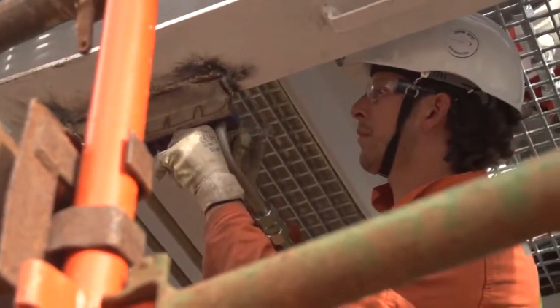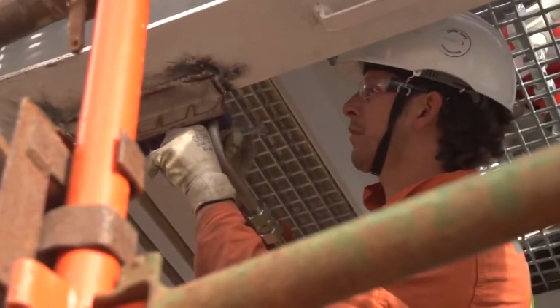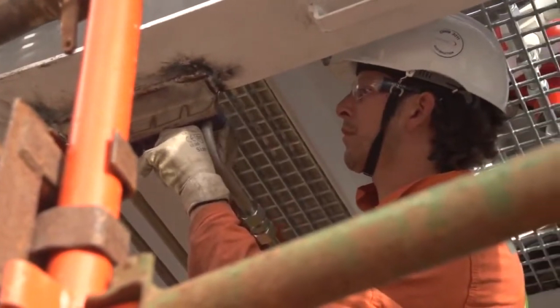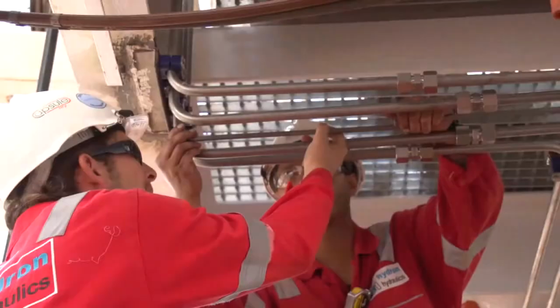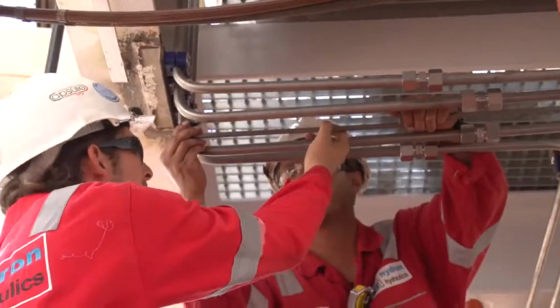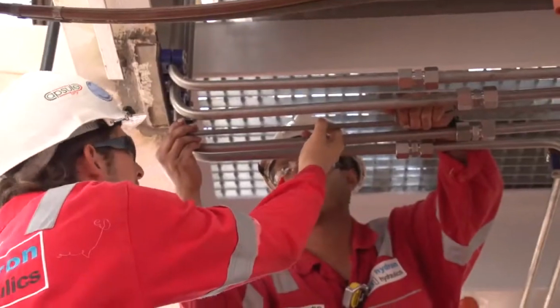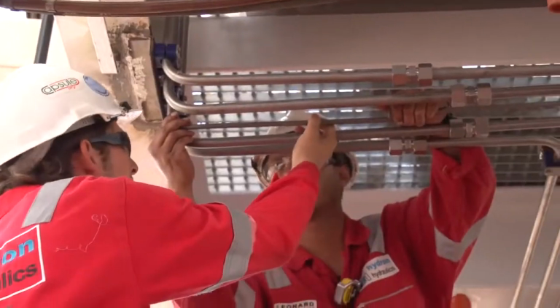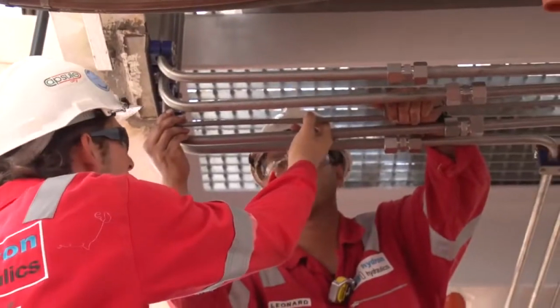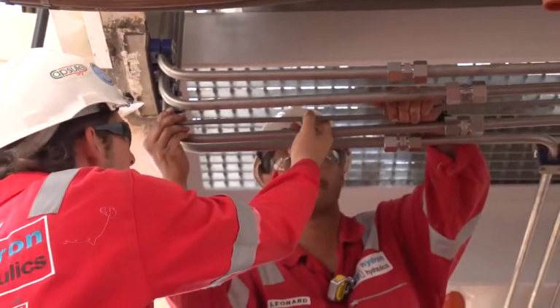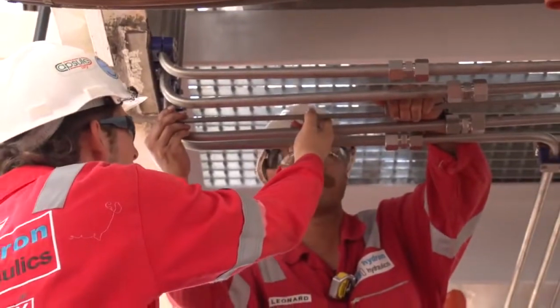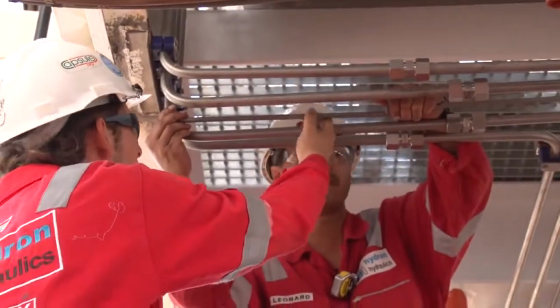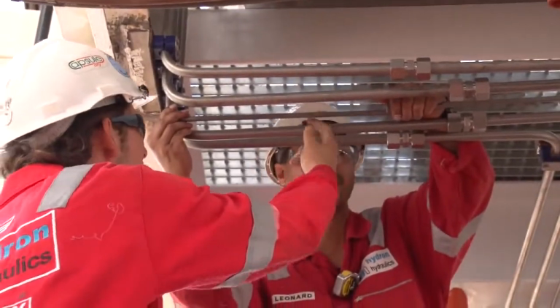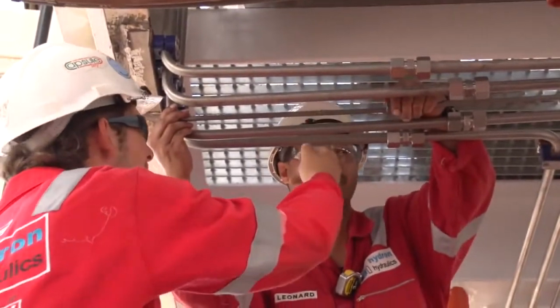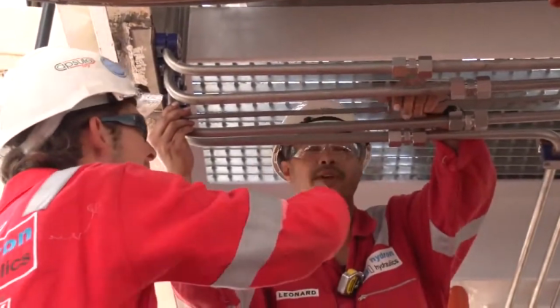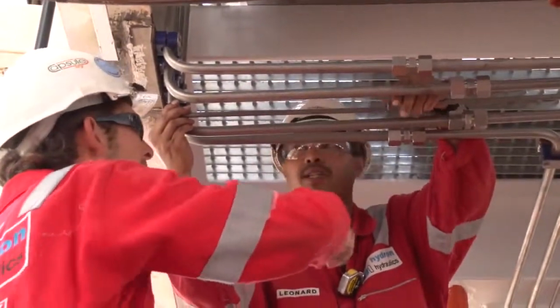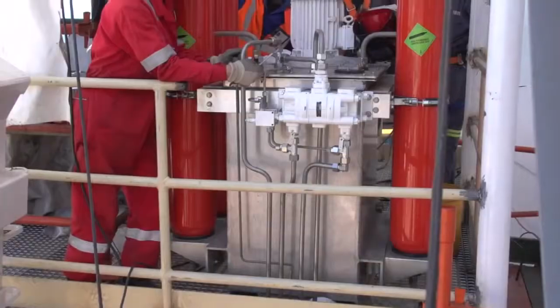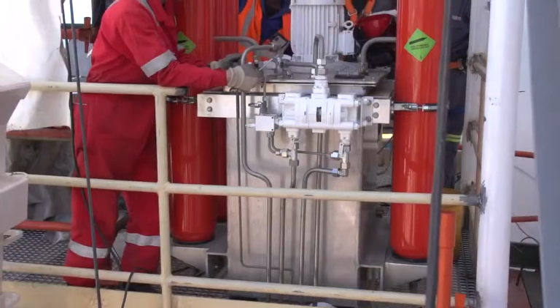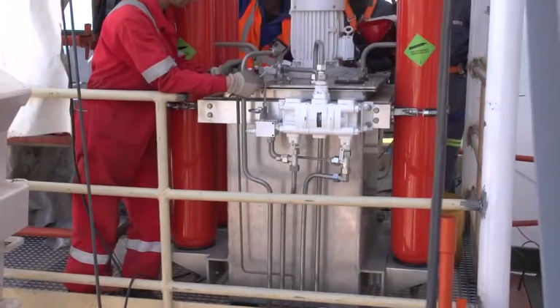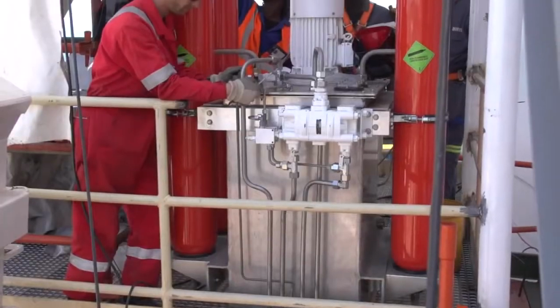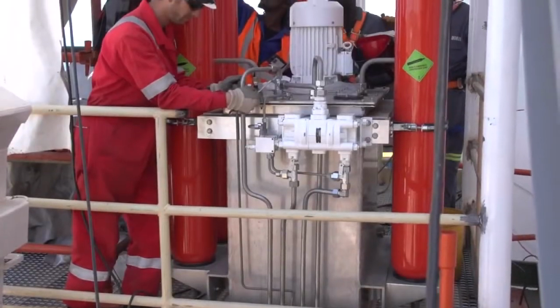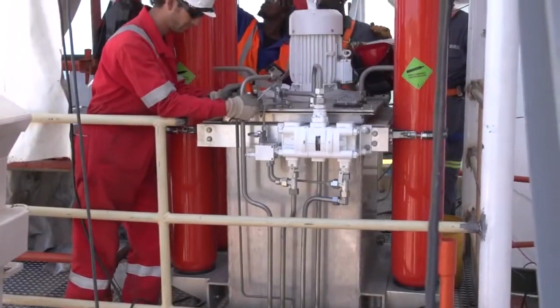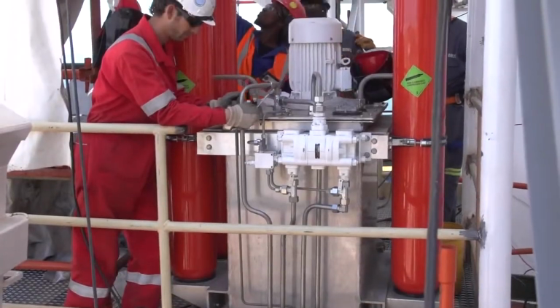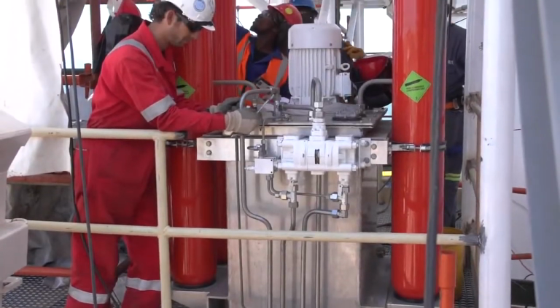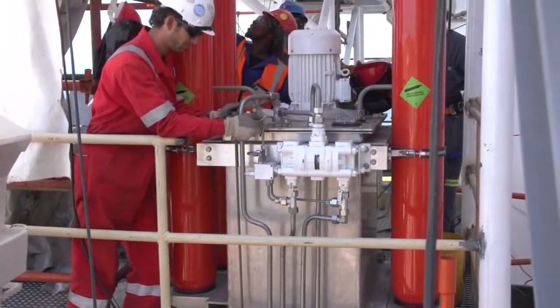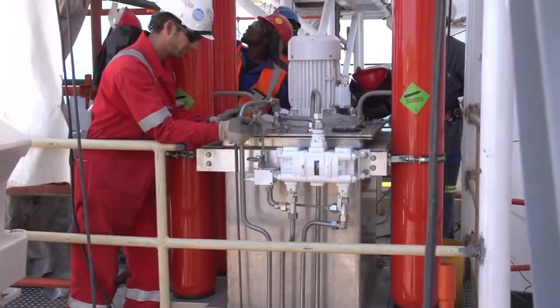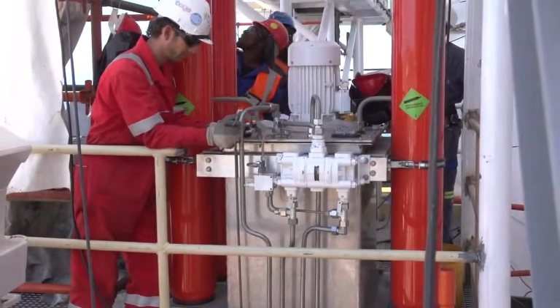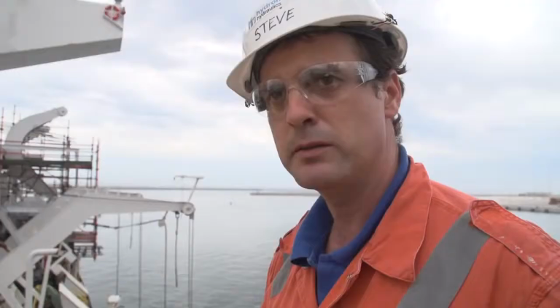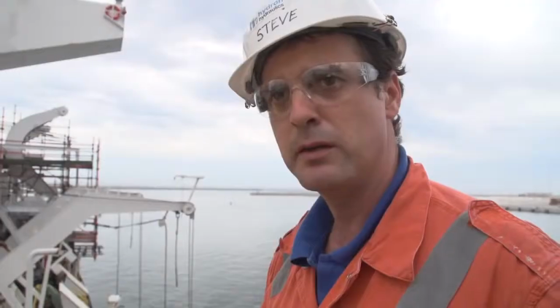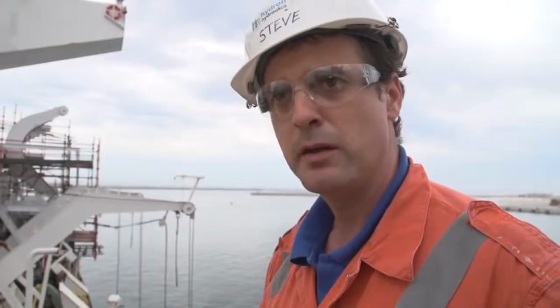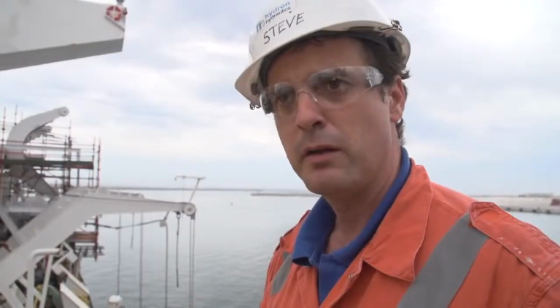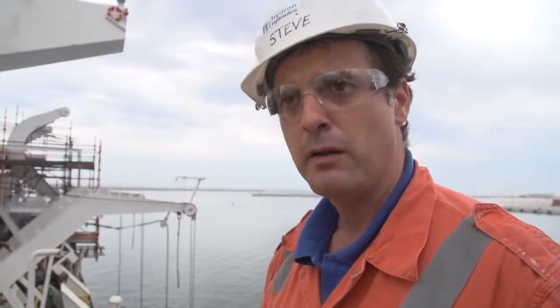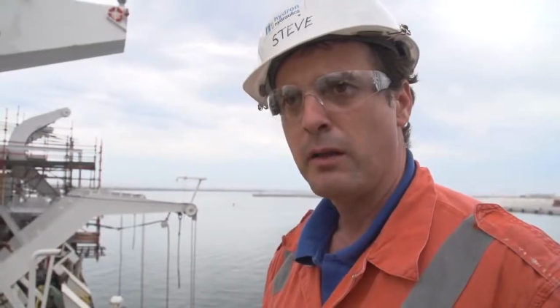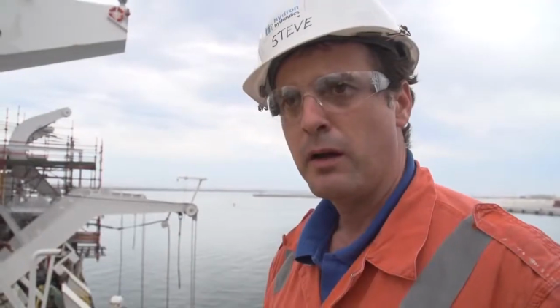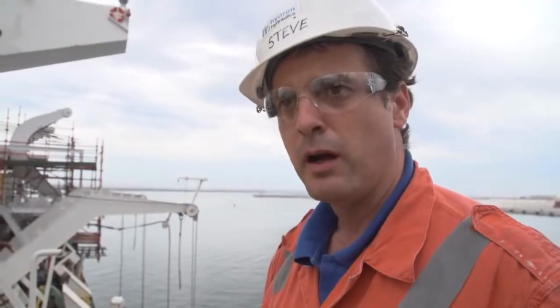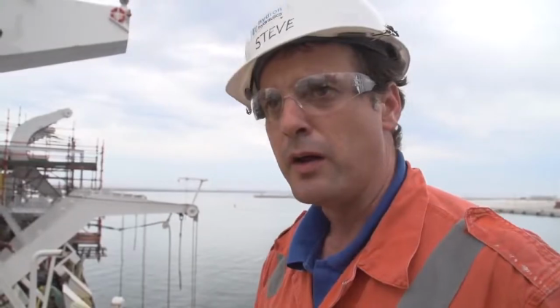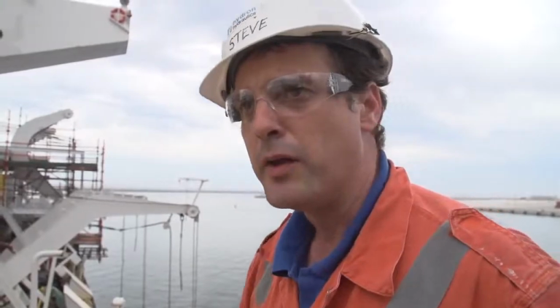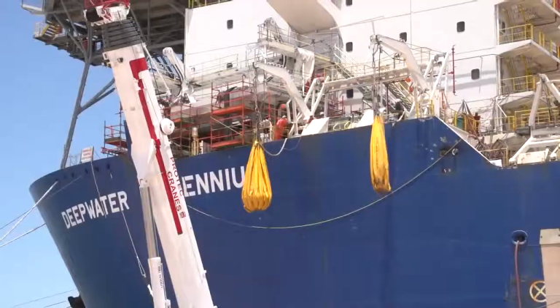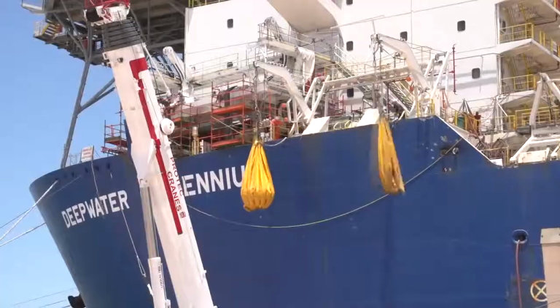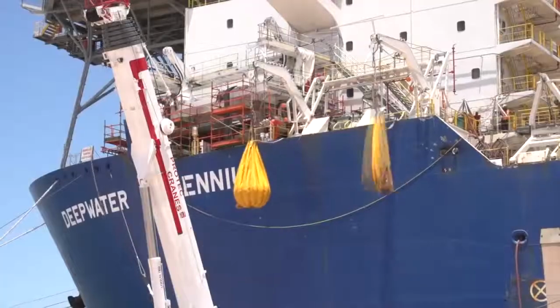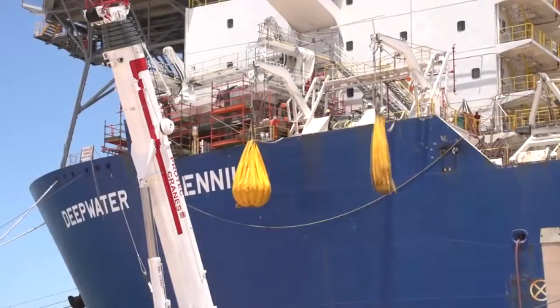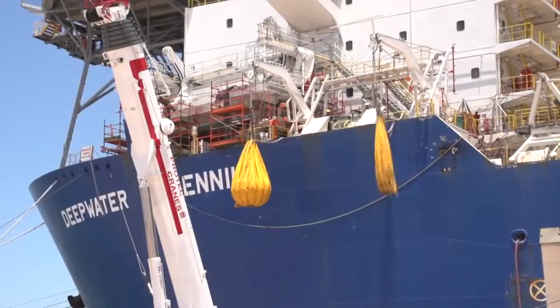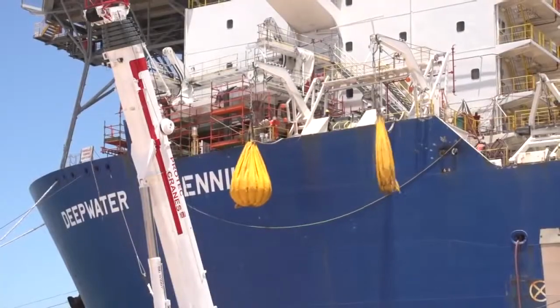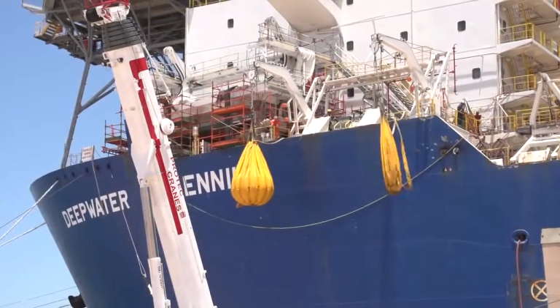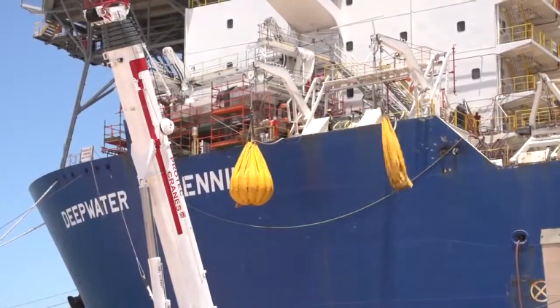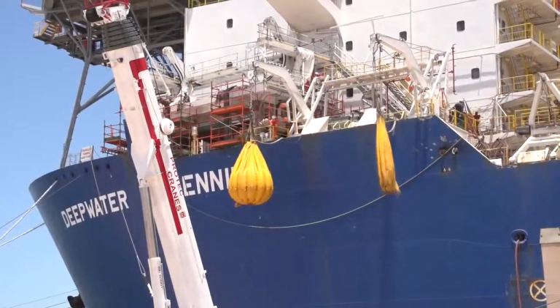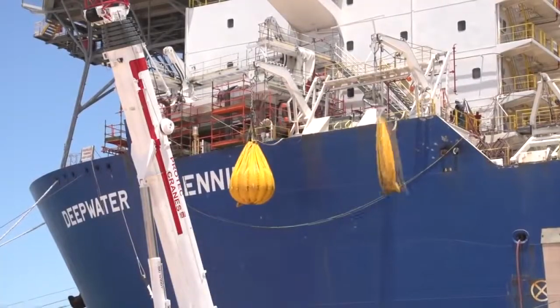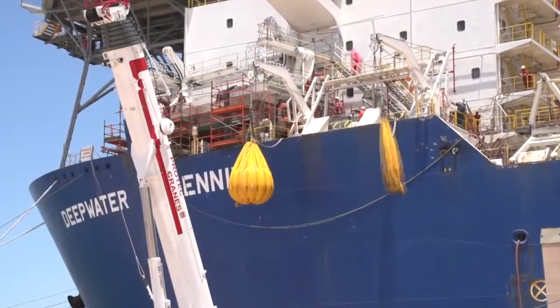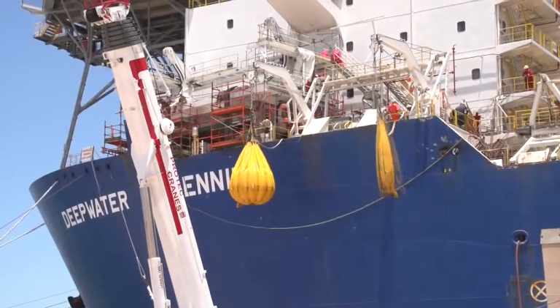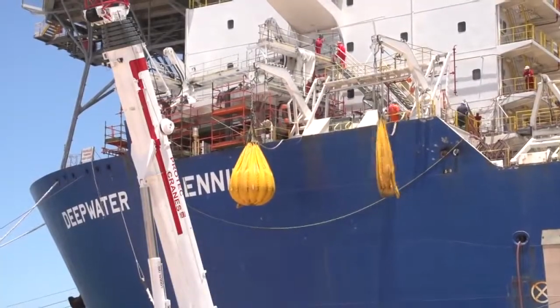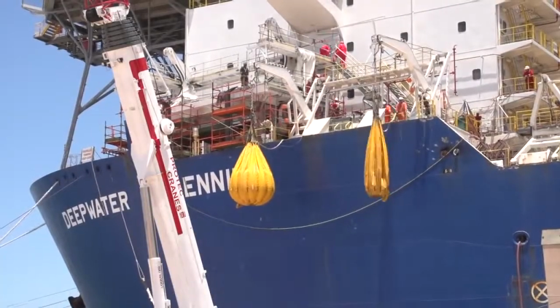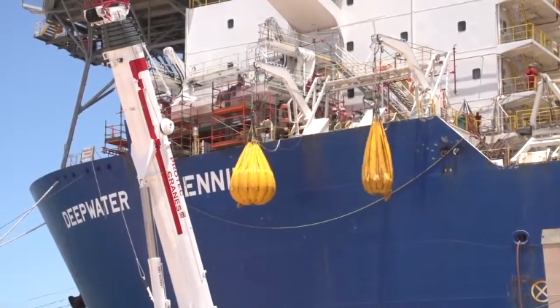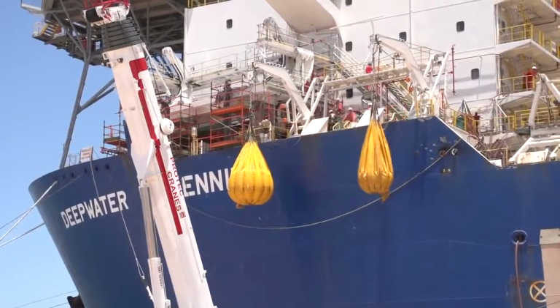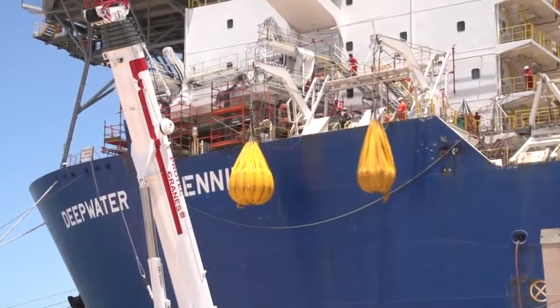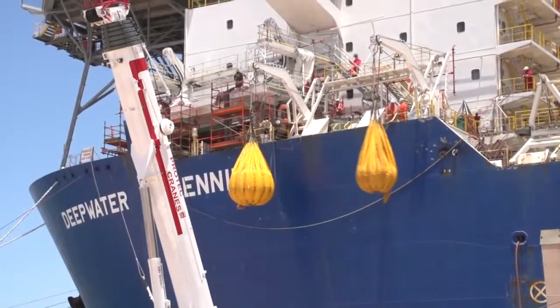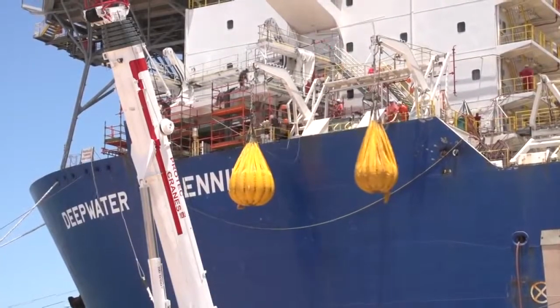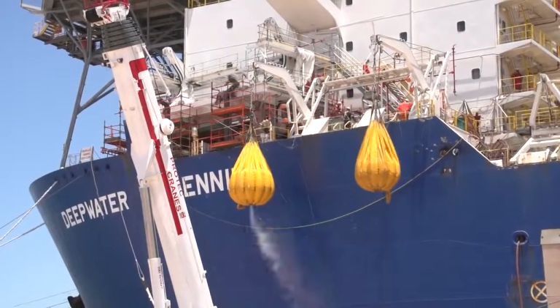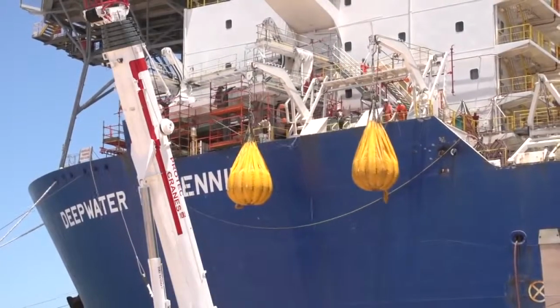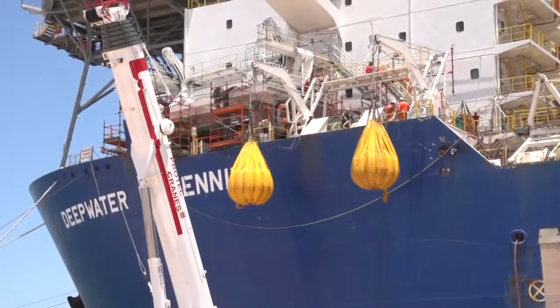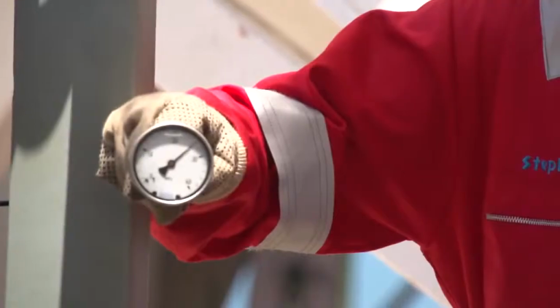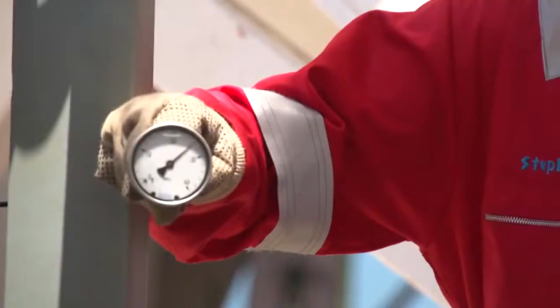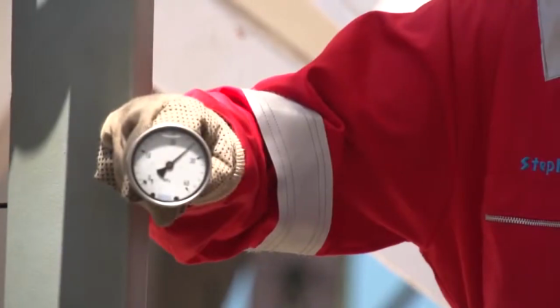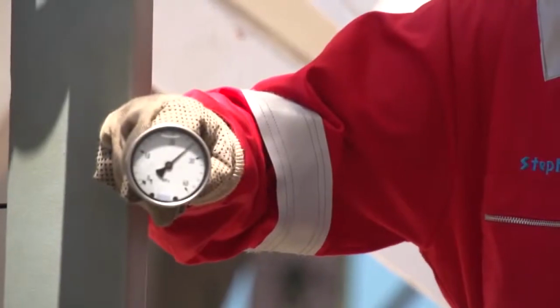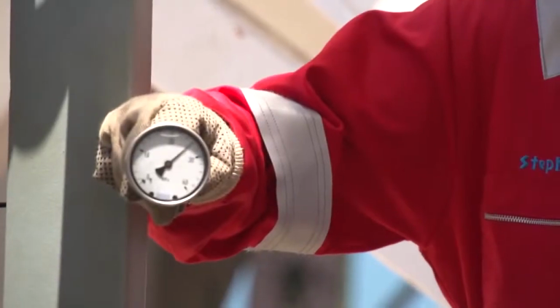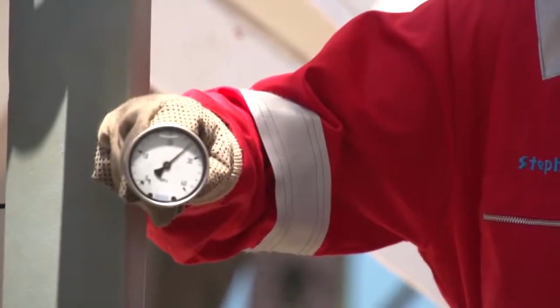We're putting in lines, peleting the lines, and then flushing all of our work. And later we're pressure-testing the entire system.